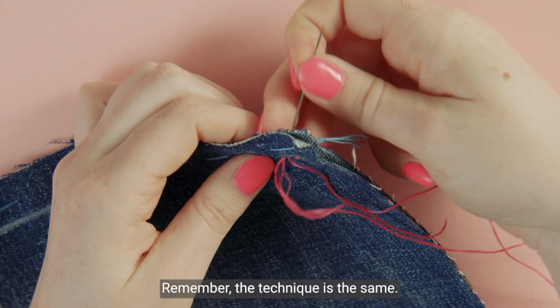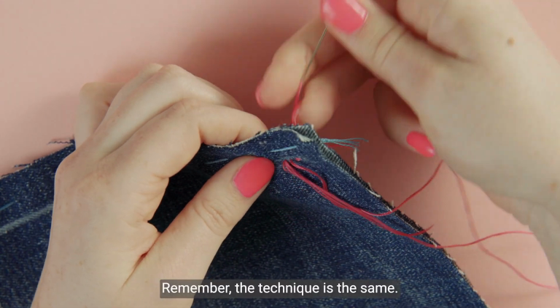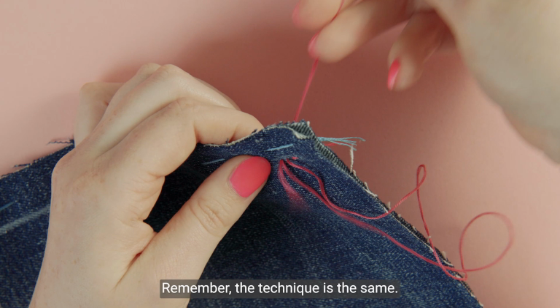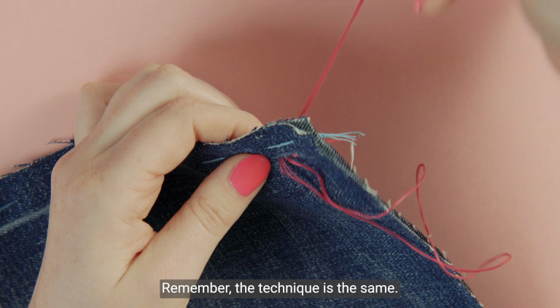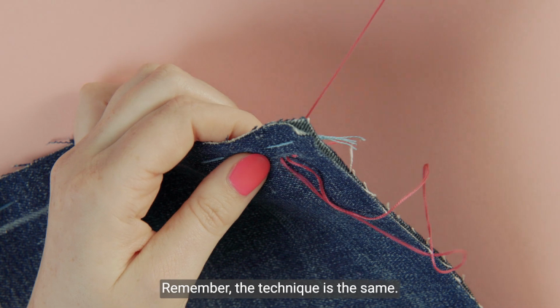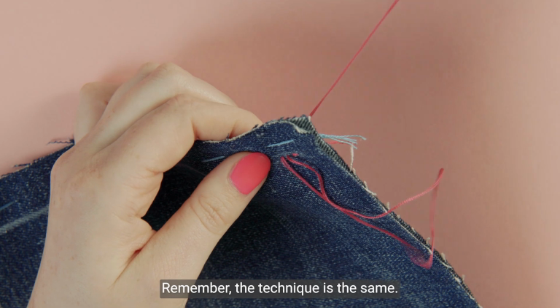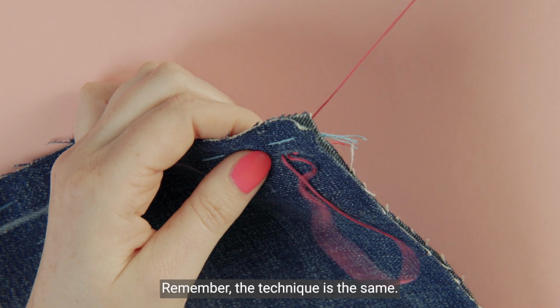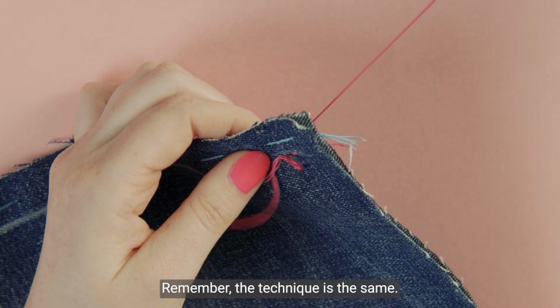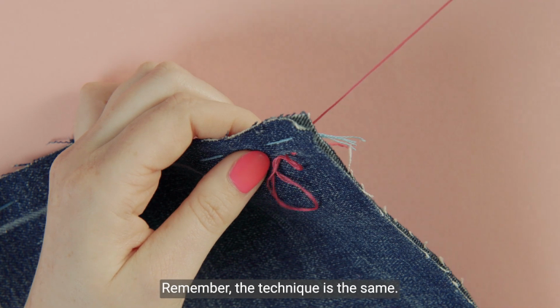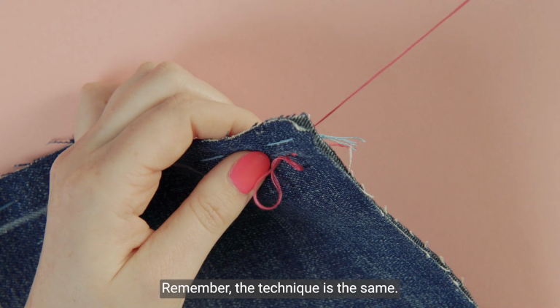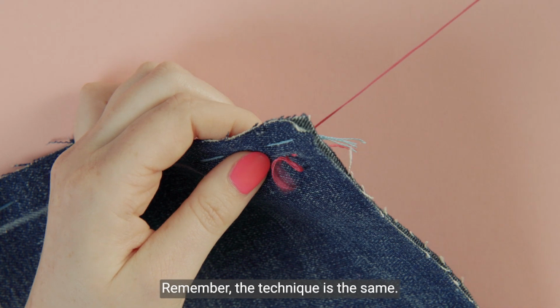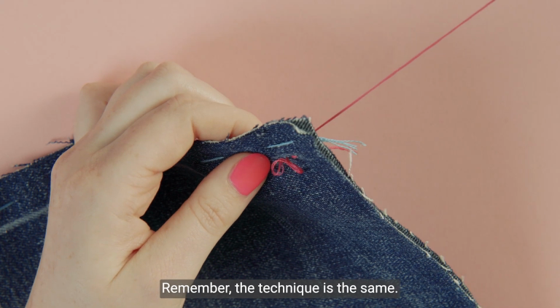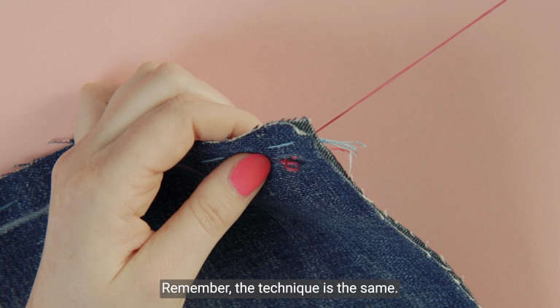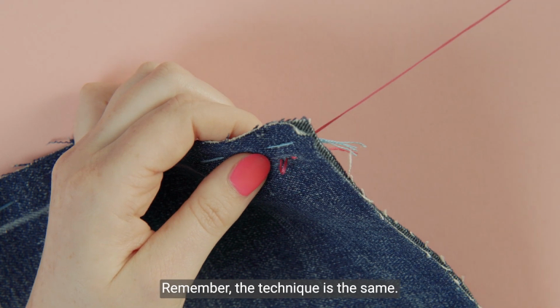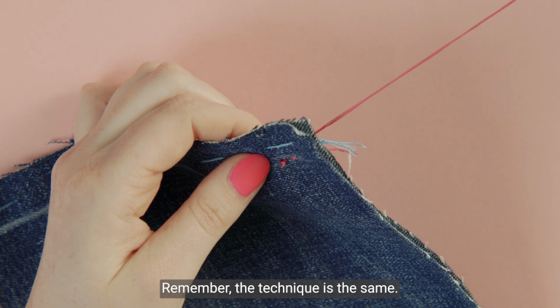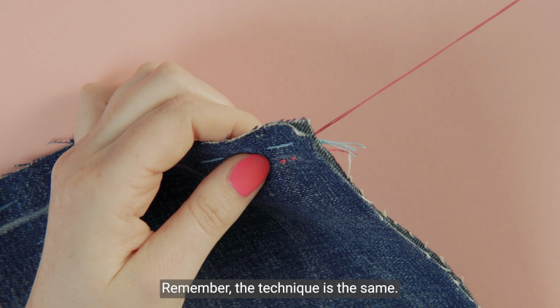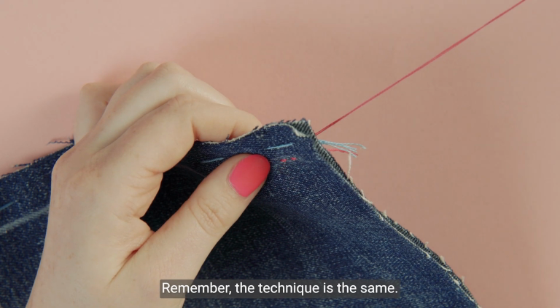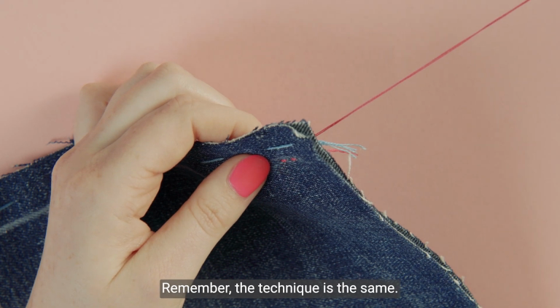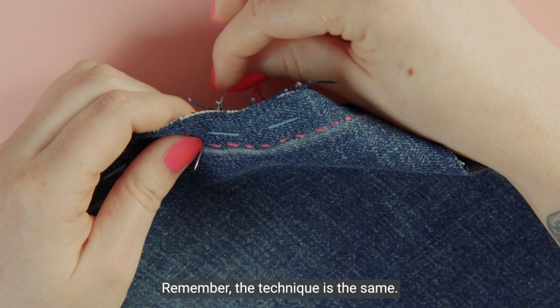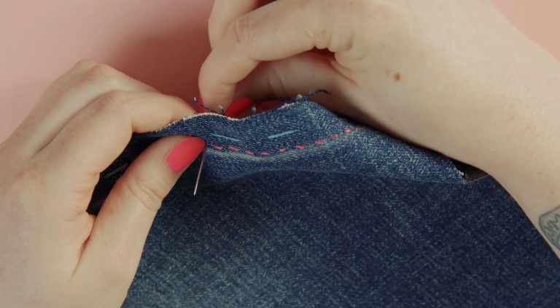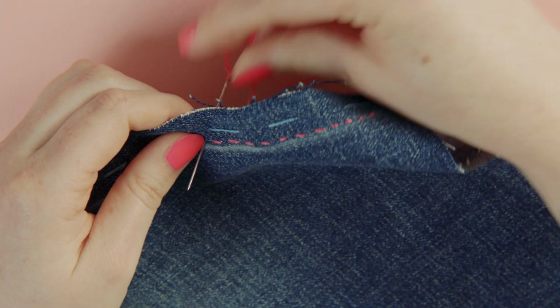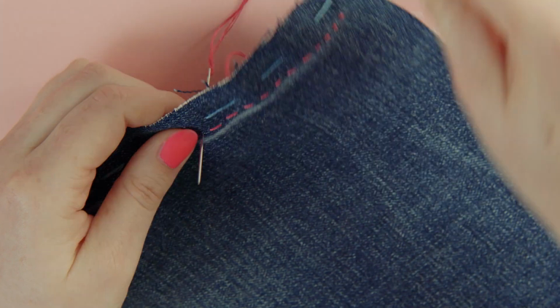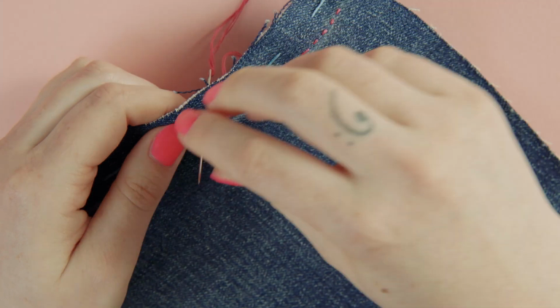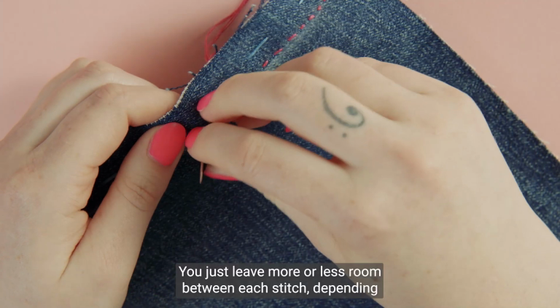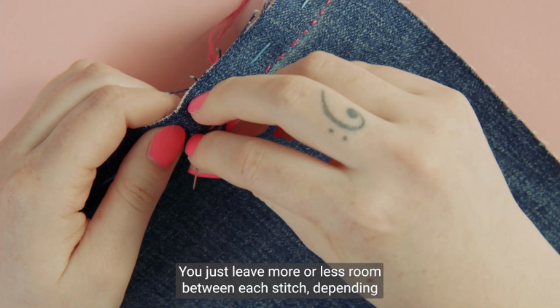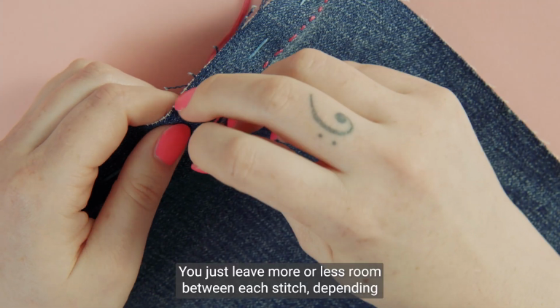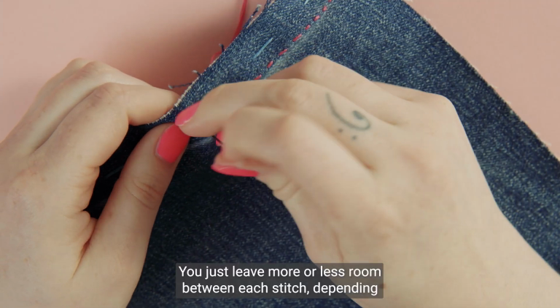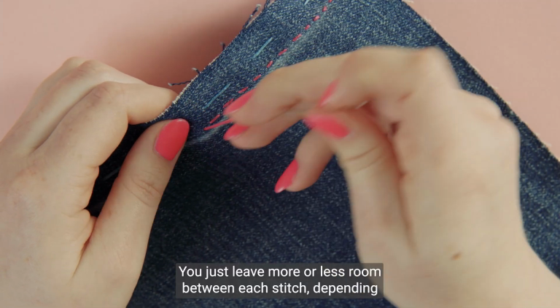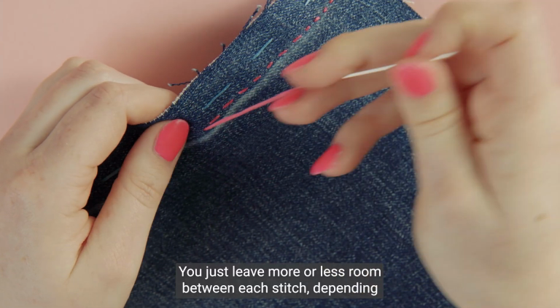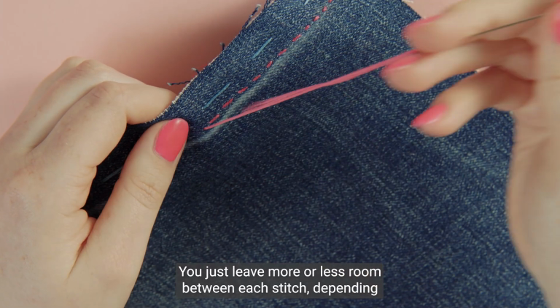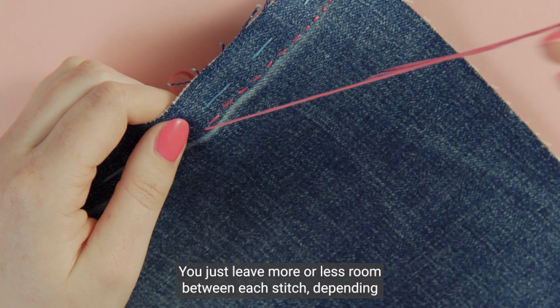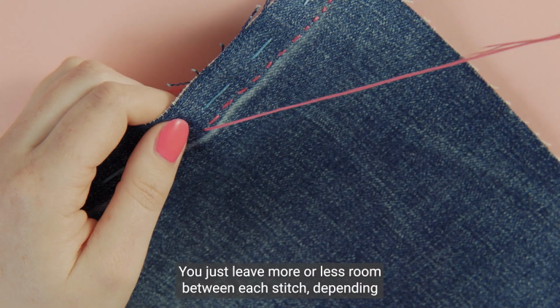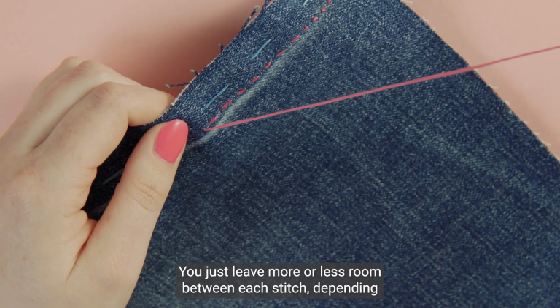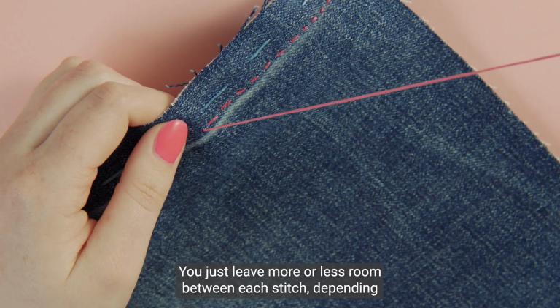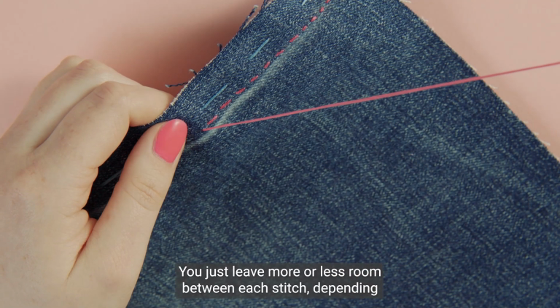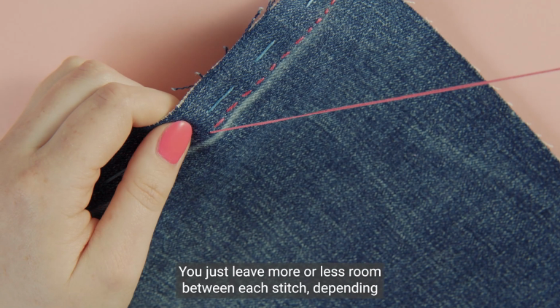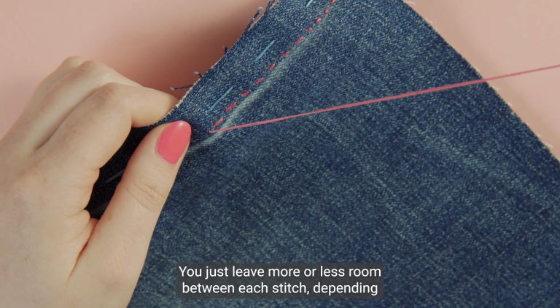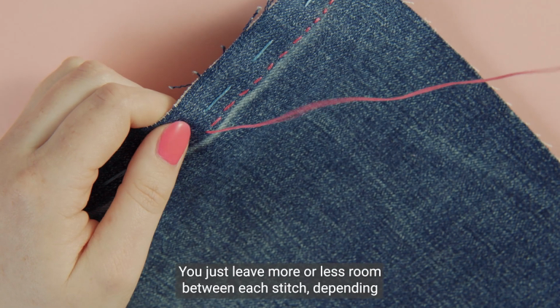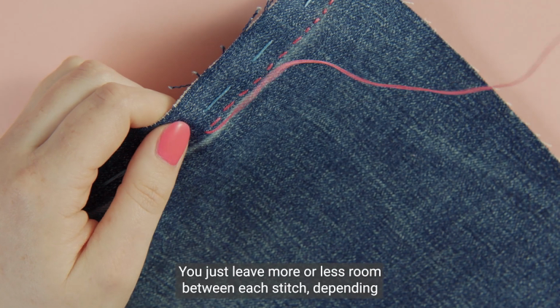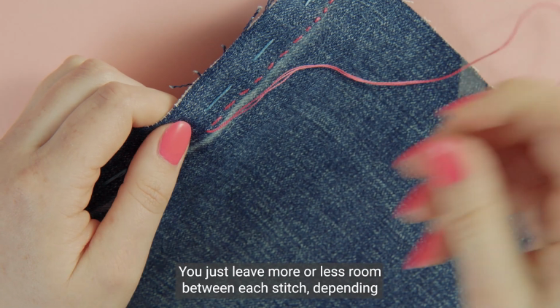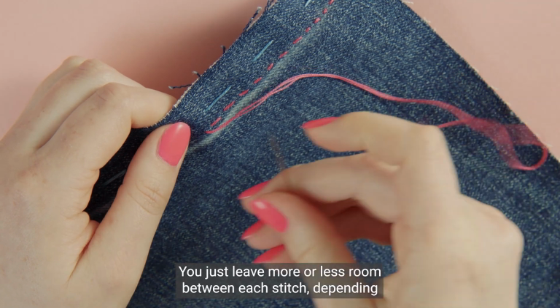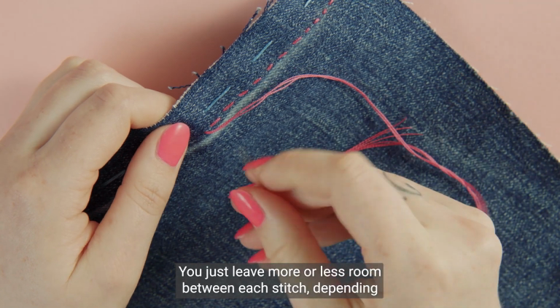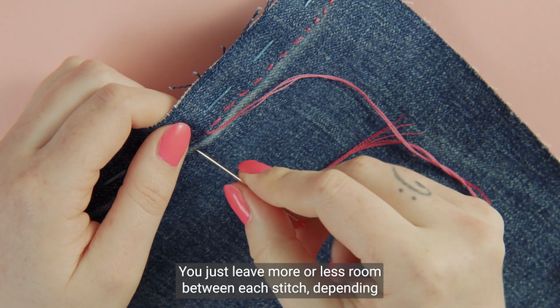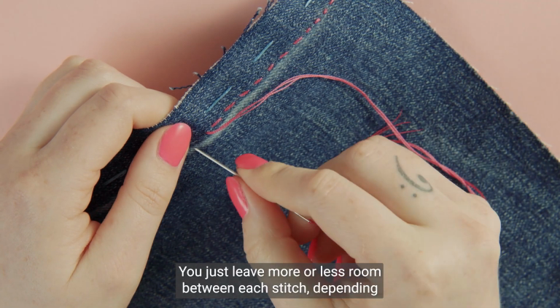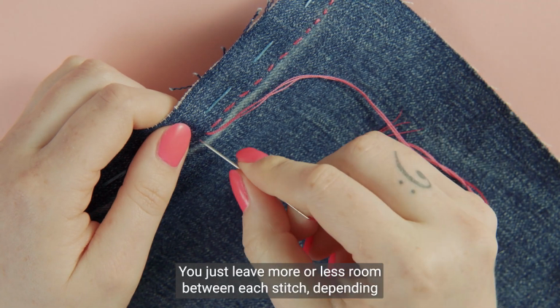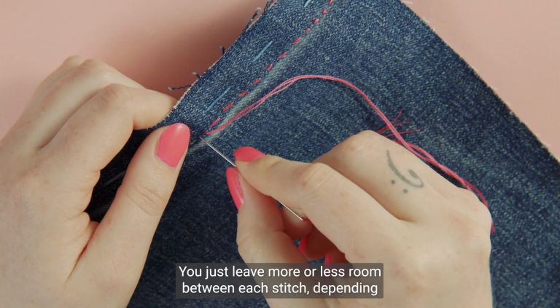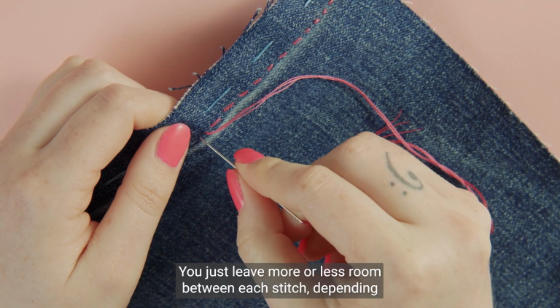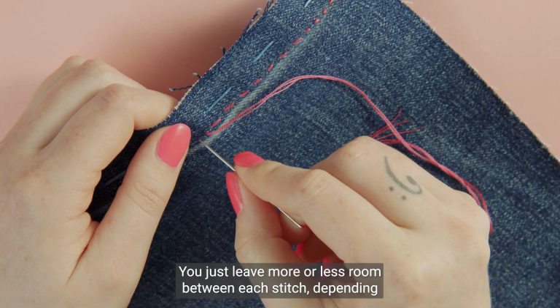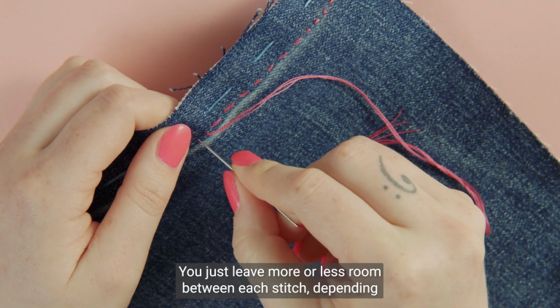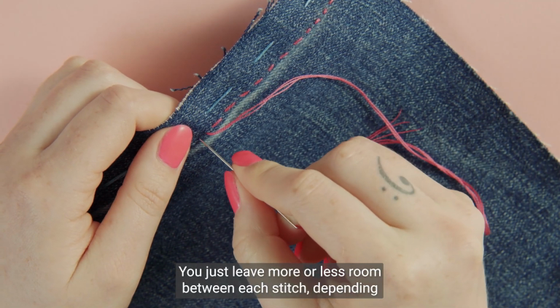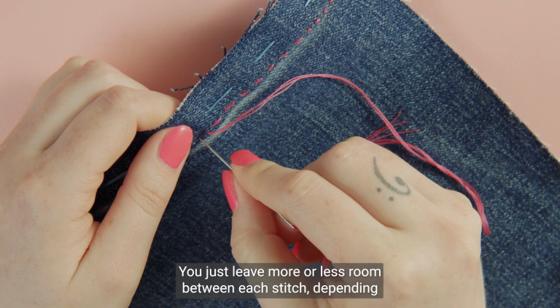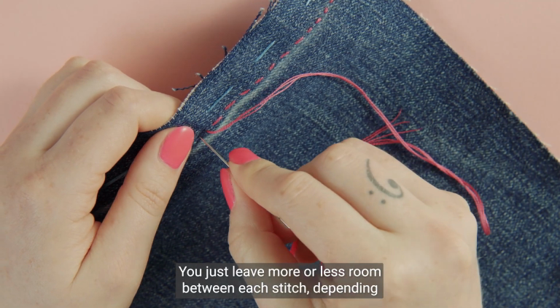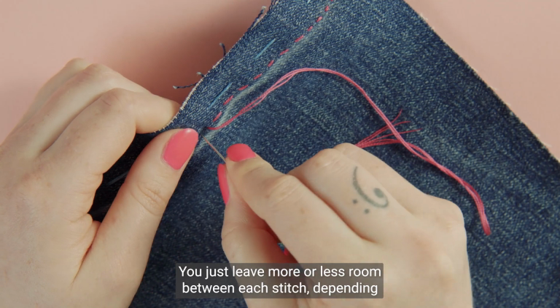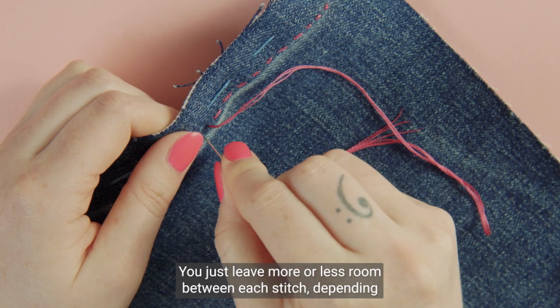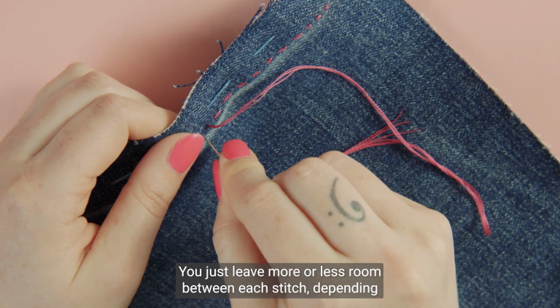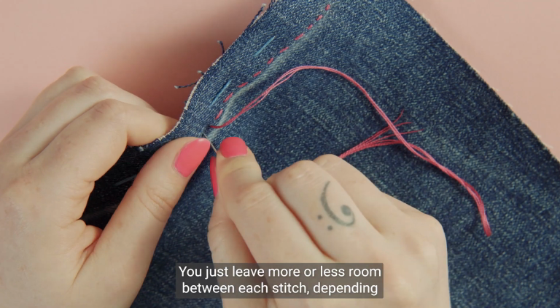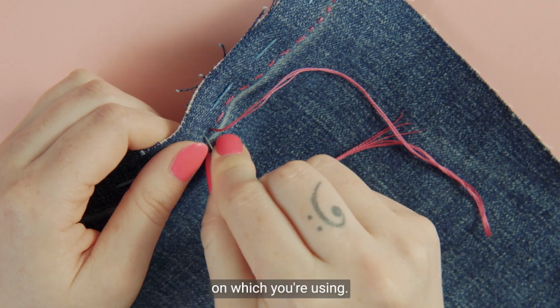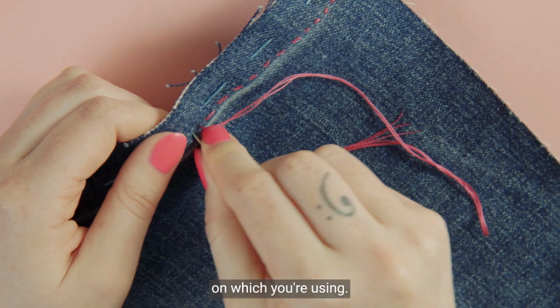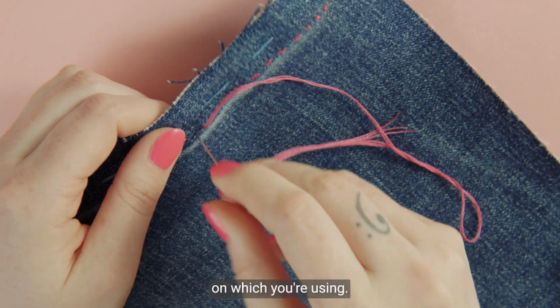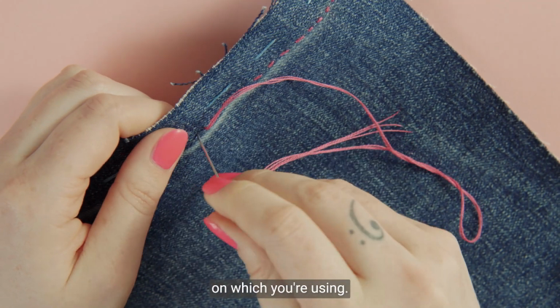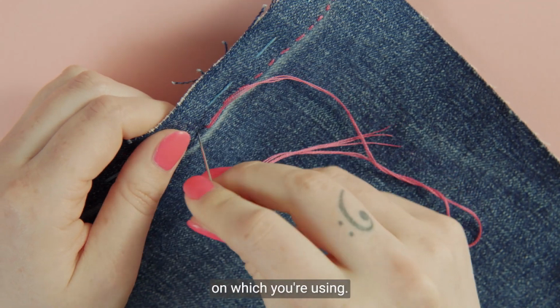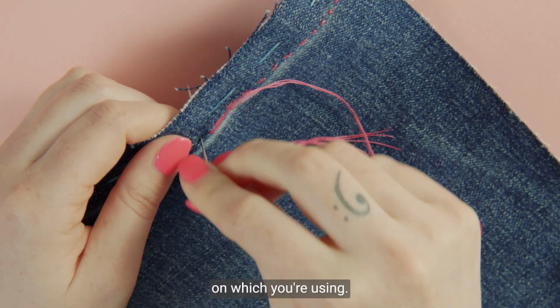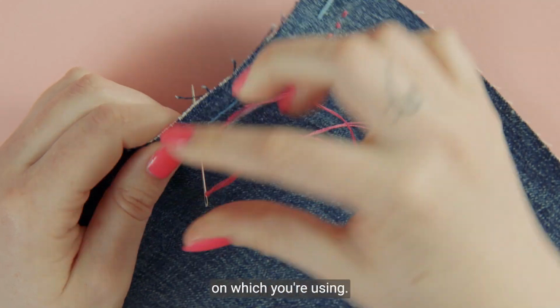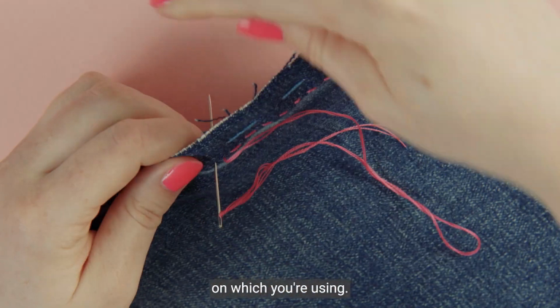Remember, the technique is the same. You just leave more or less room between each stitch depending on which you're using.